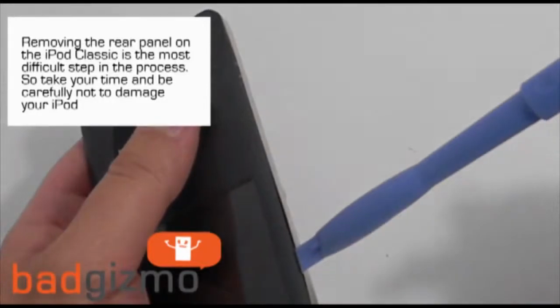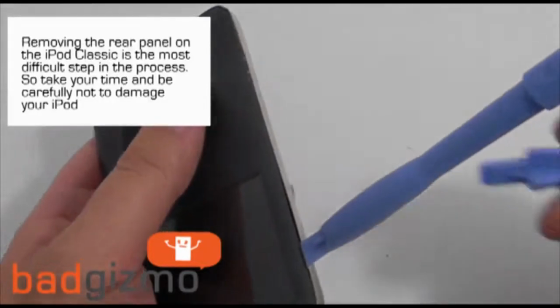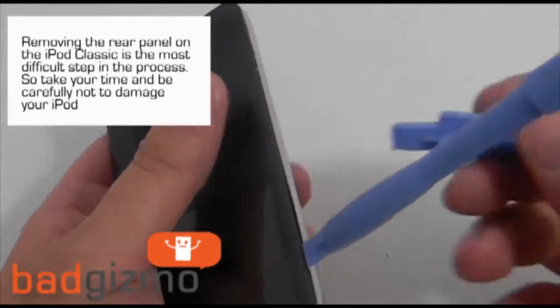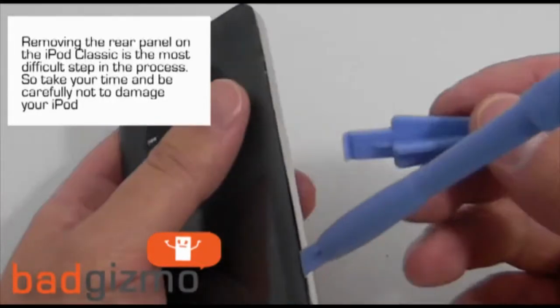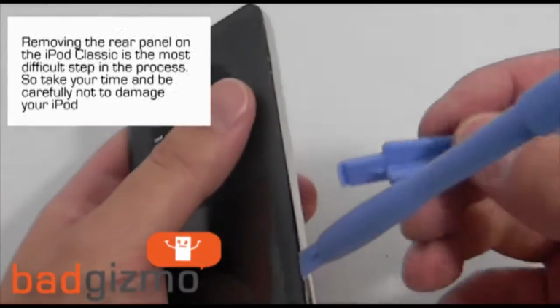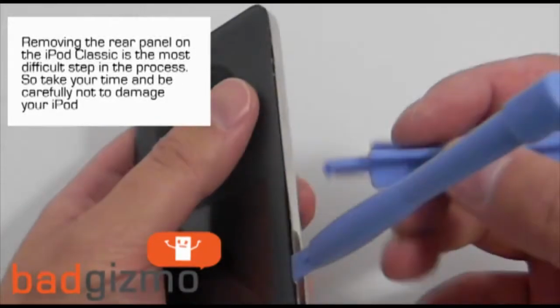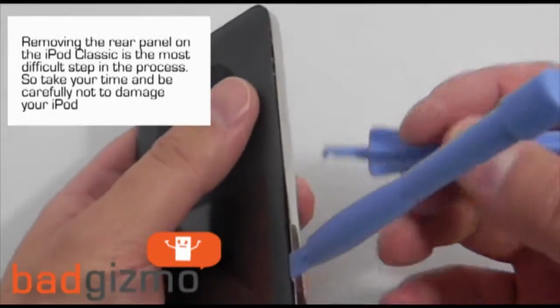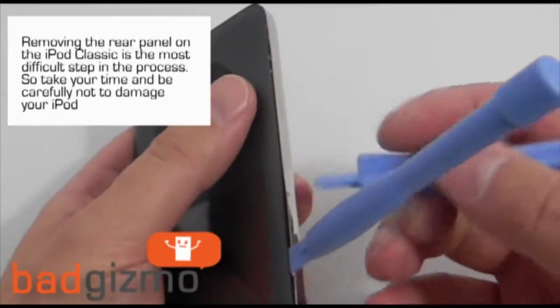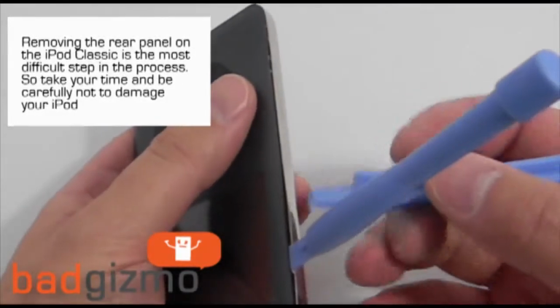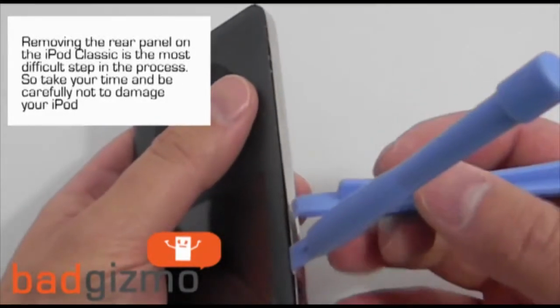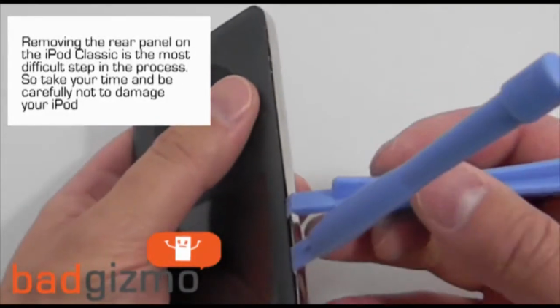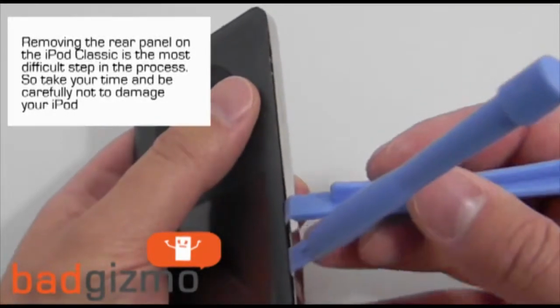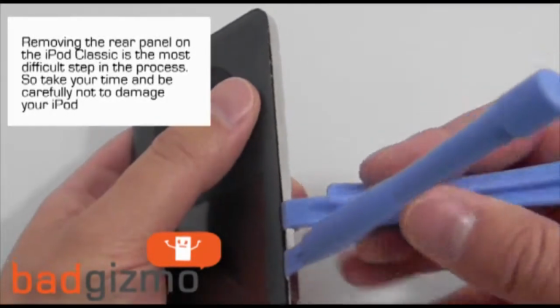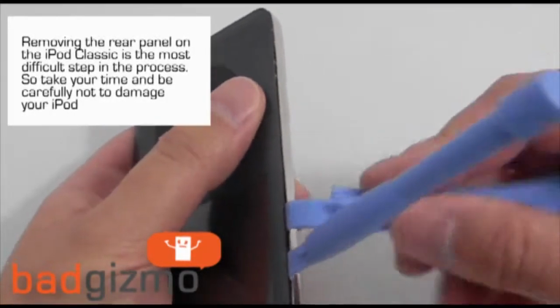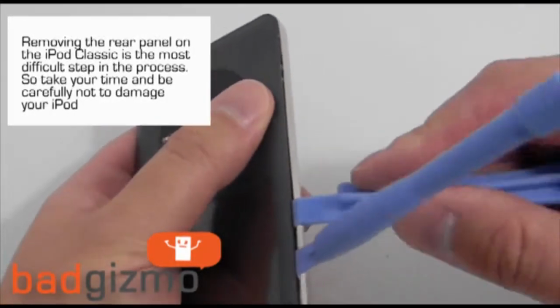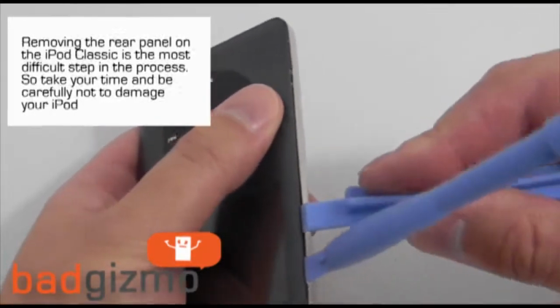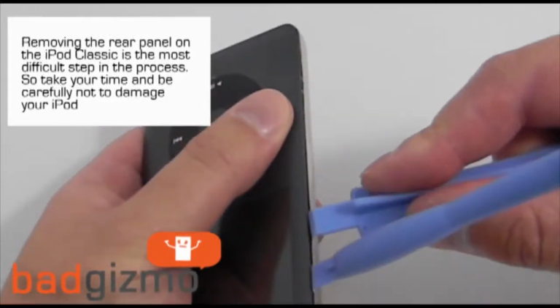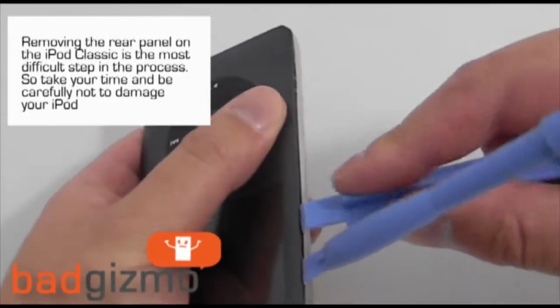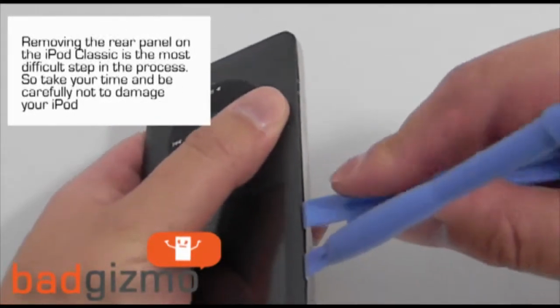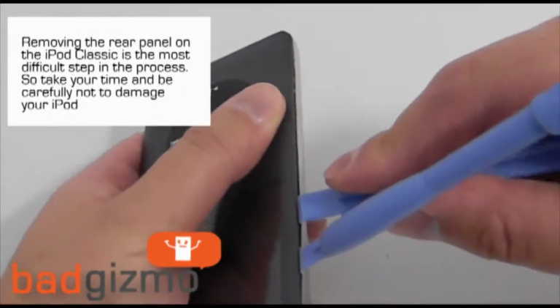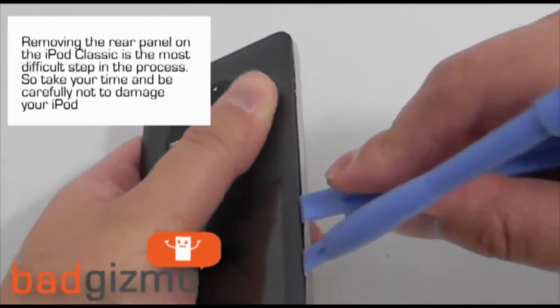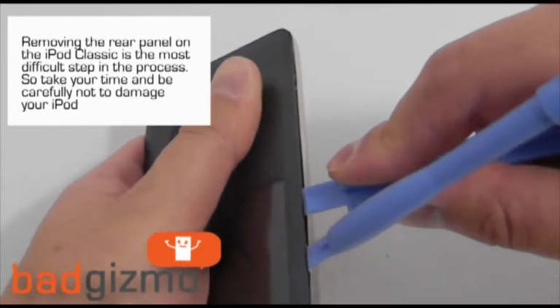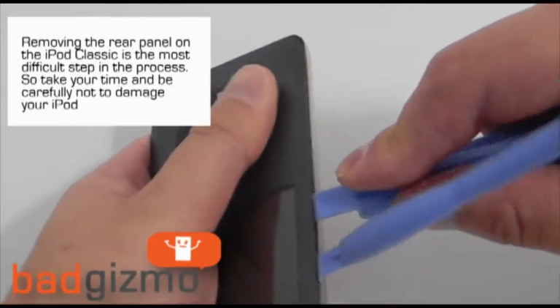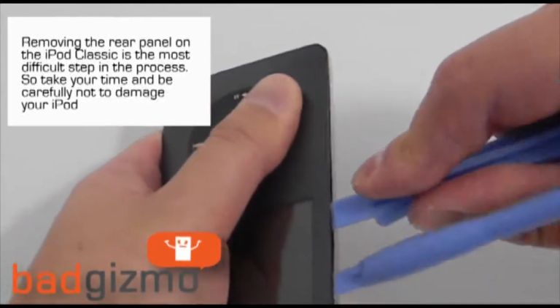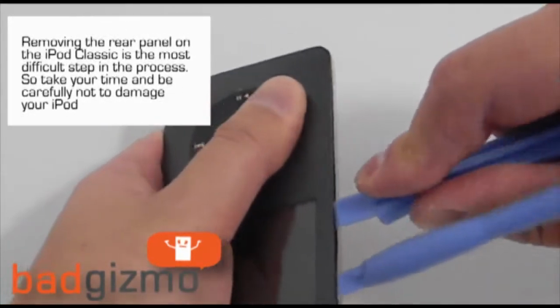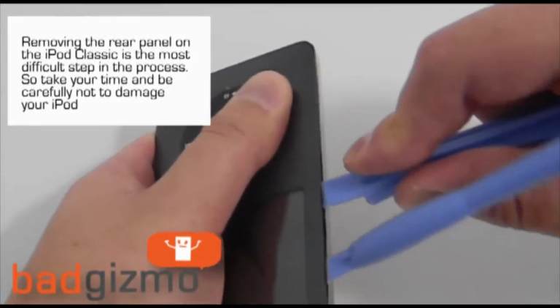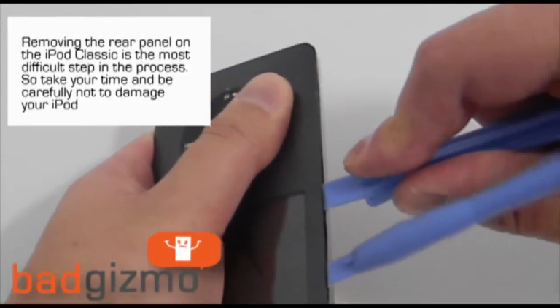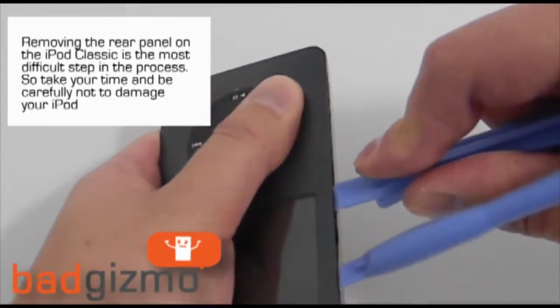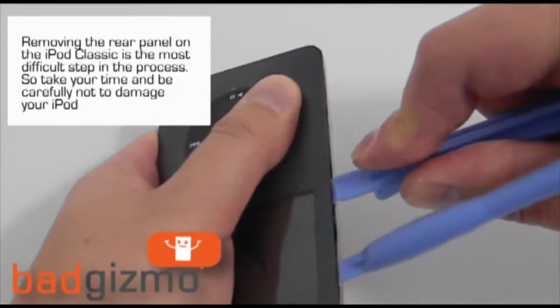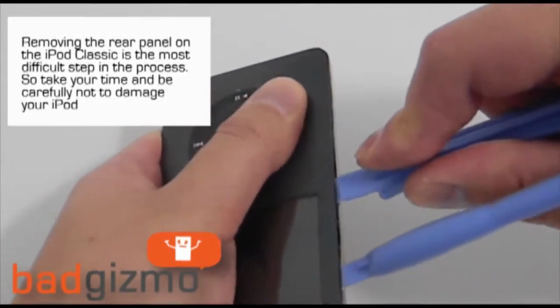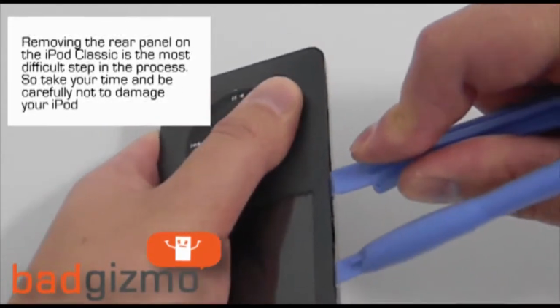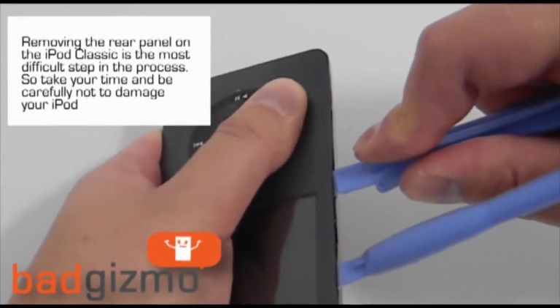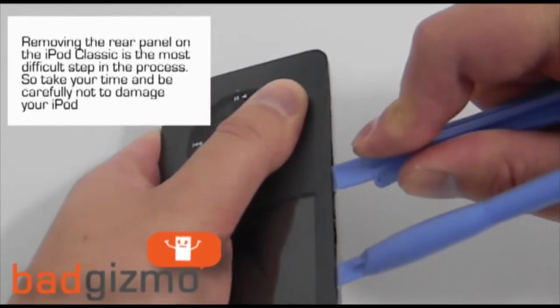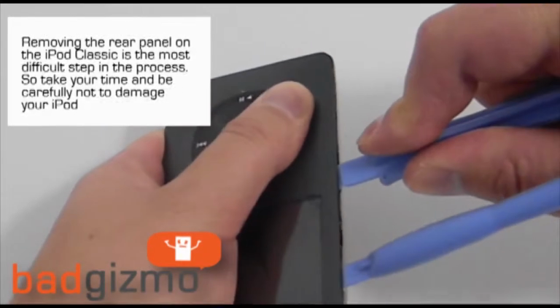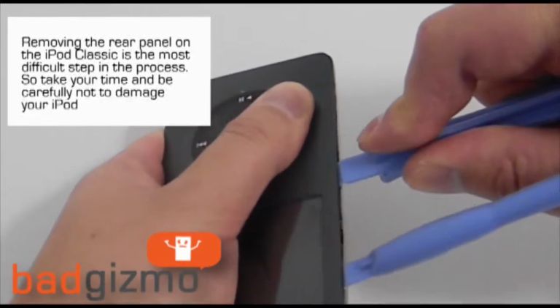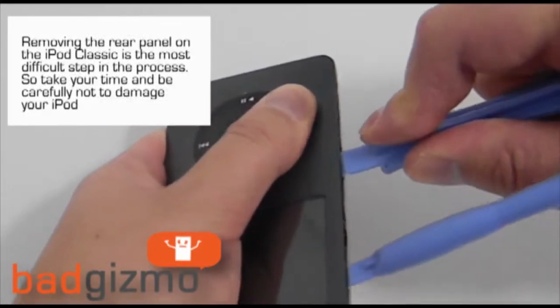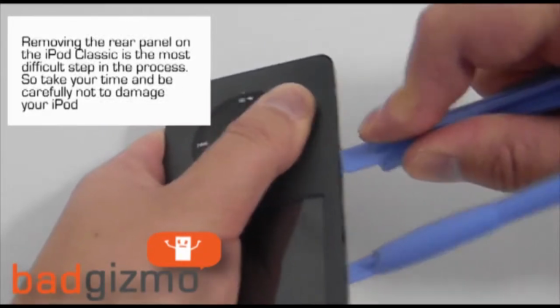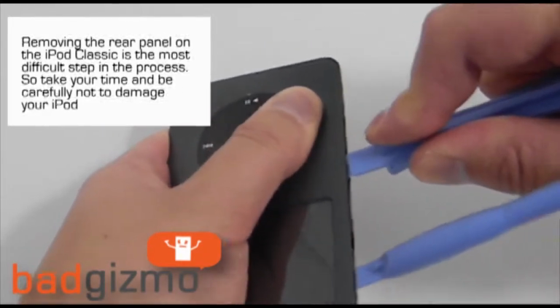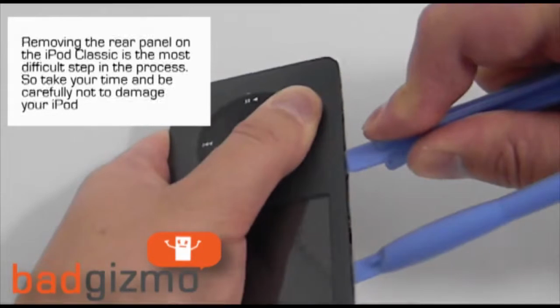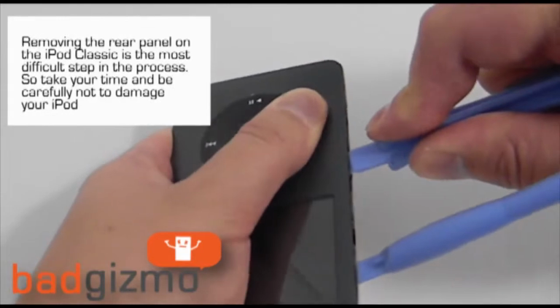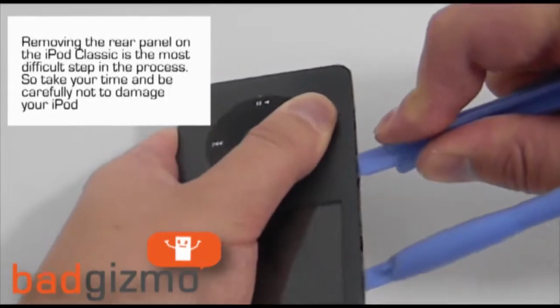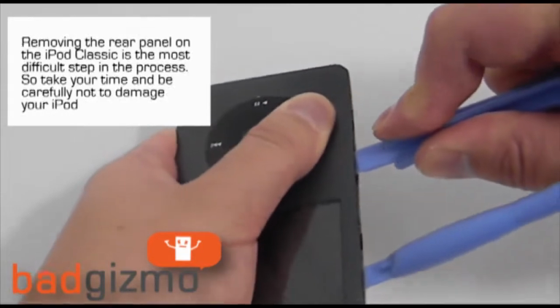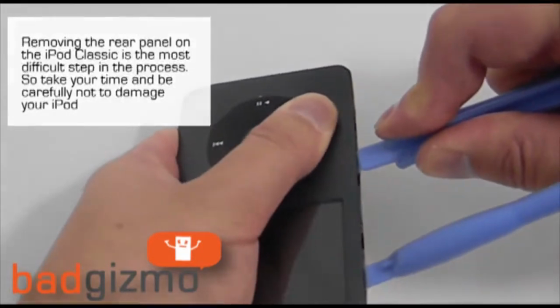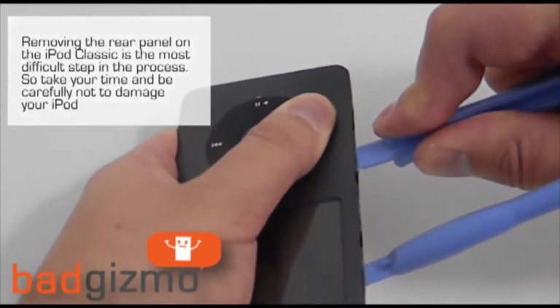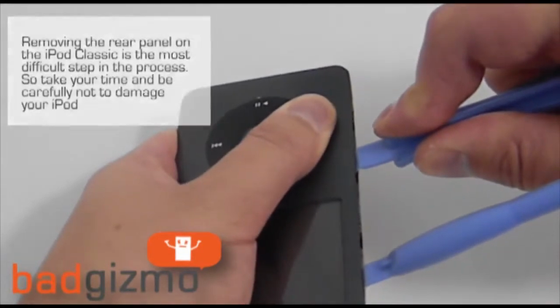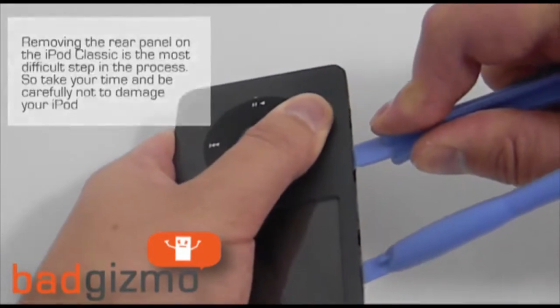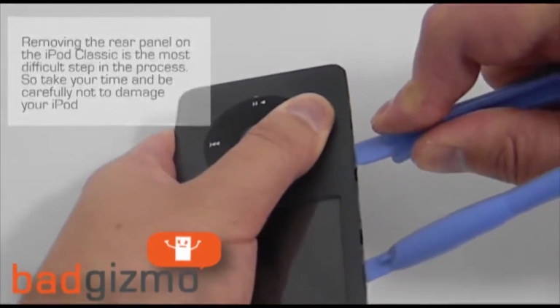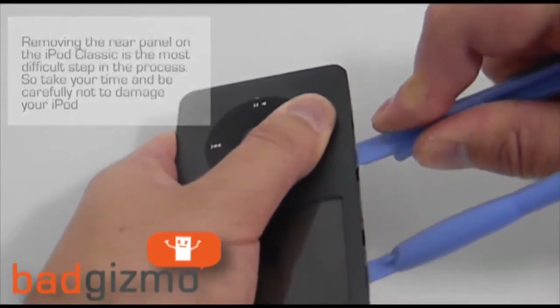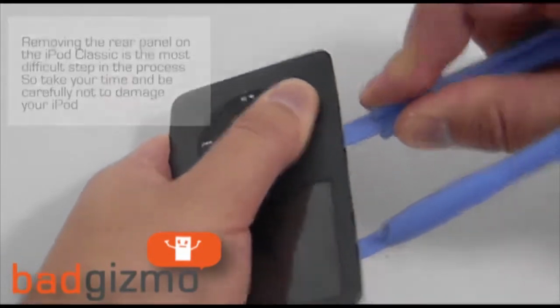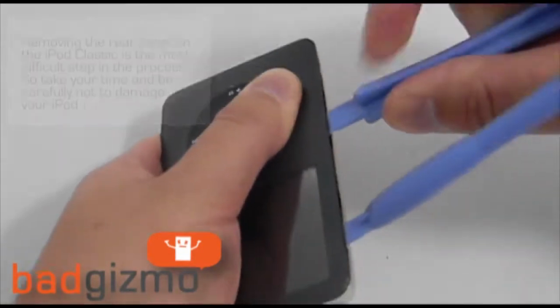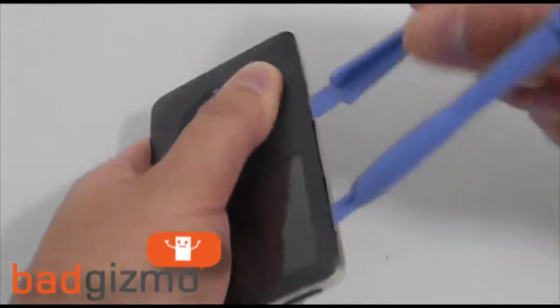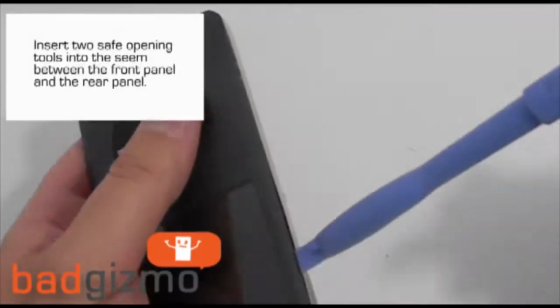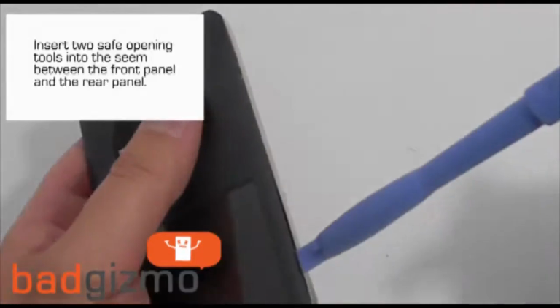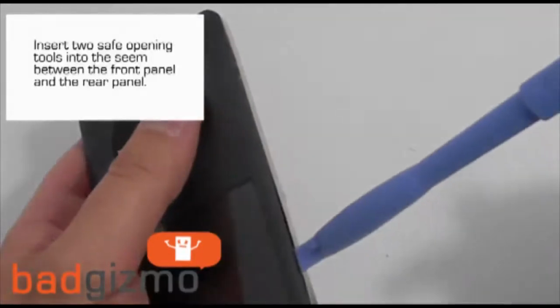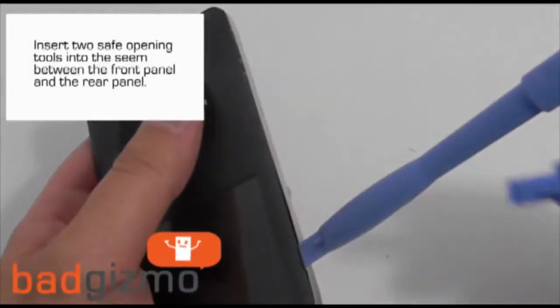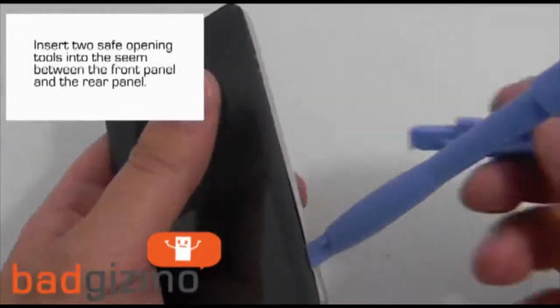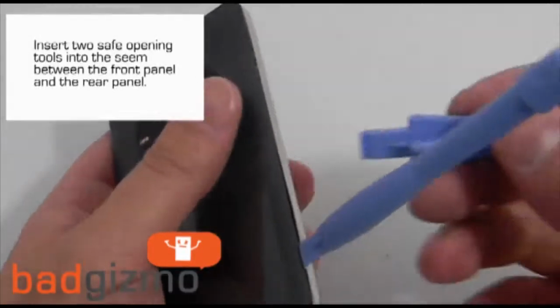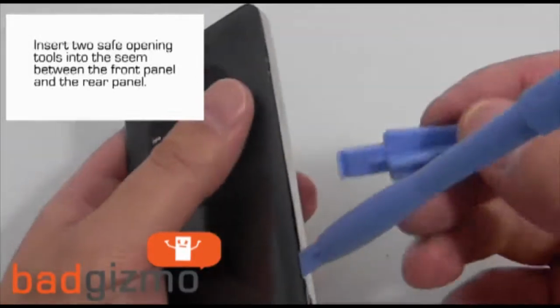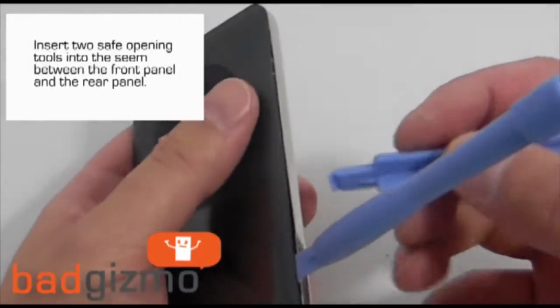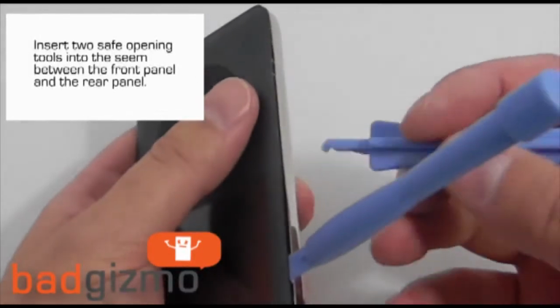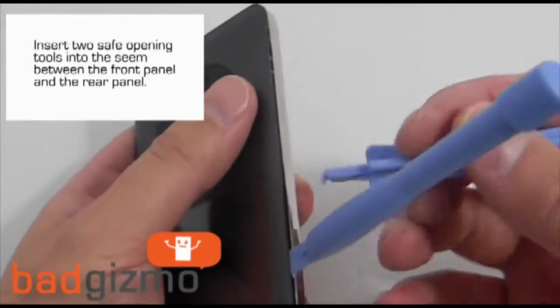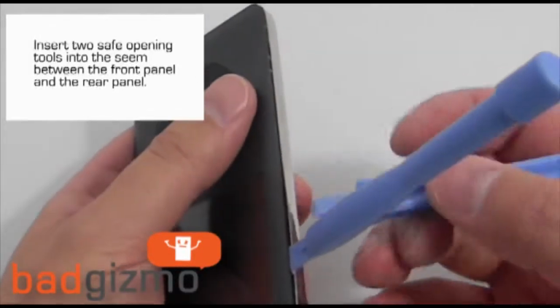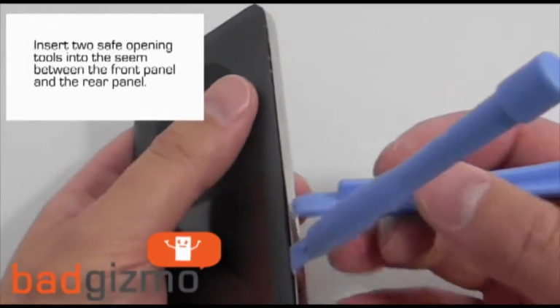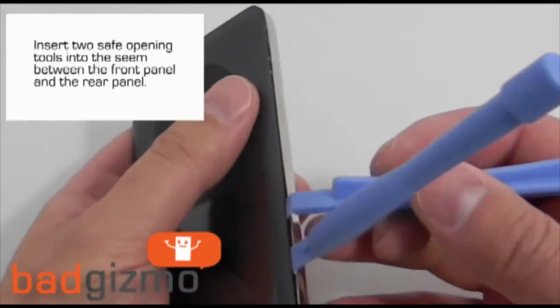Removing the rear panel on the iPod Classic is the most difficult step out of all of these, so take your time and be careful so you don't damage your iPod.